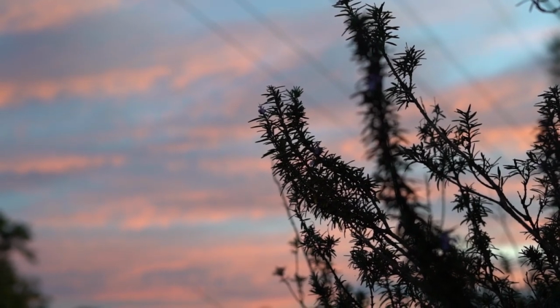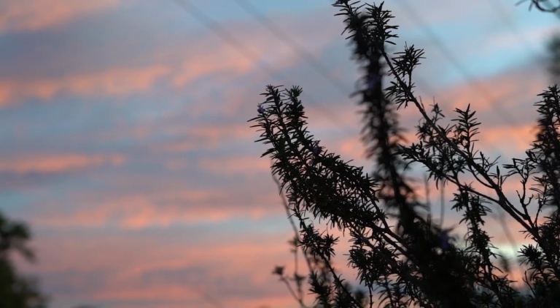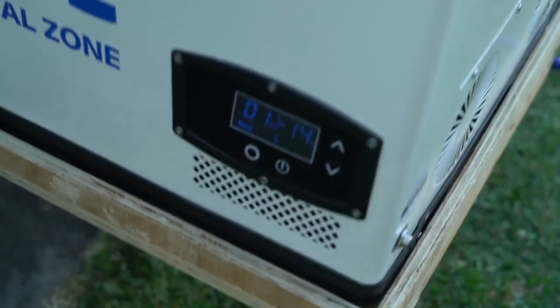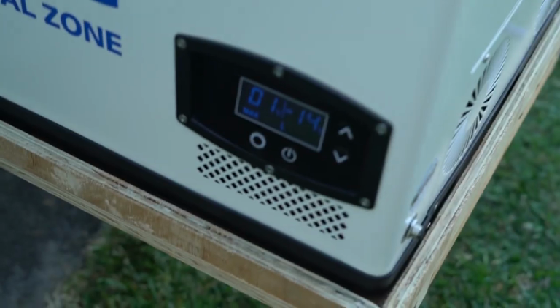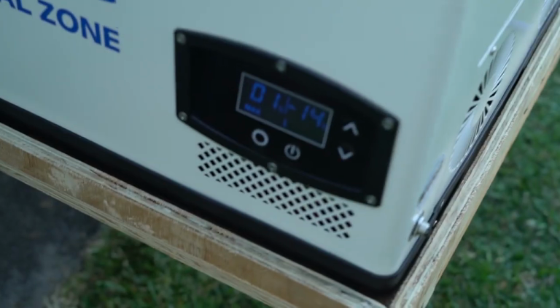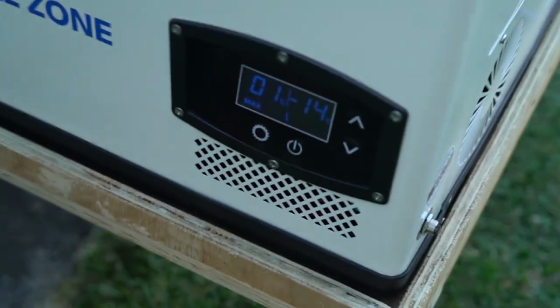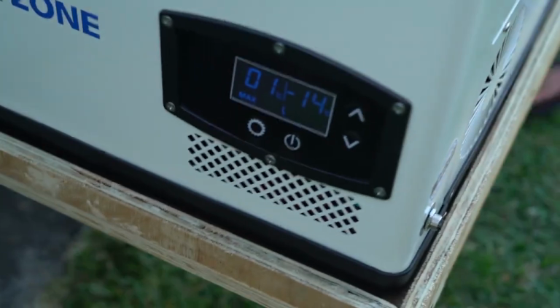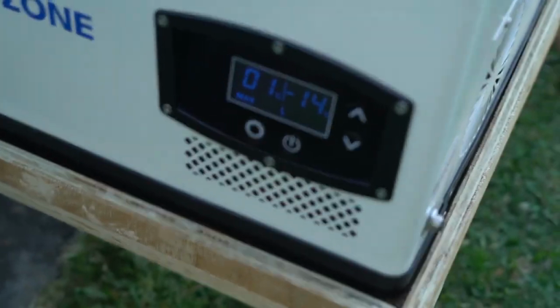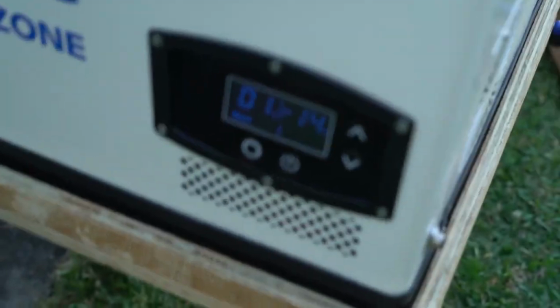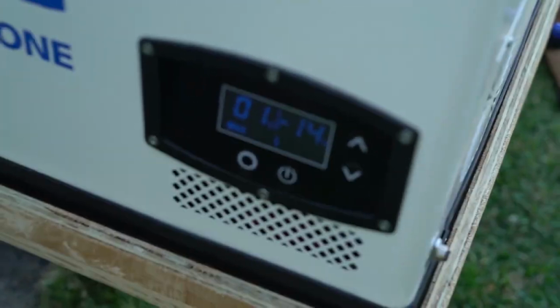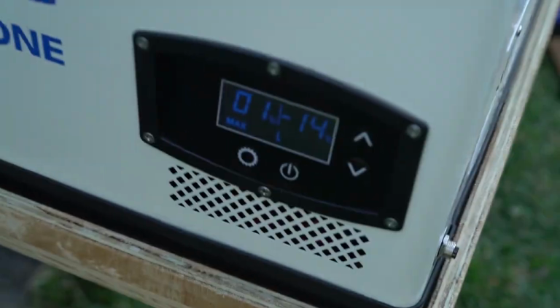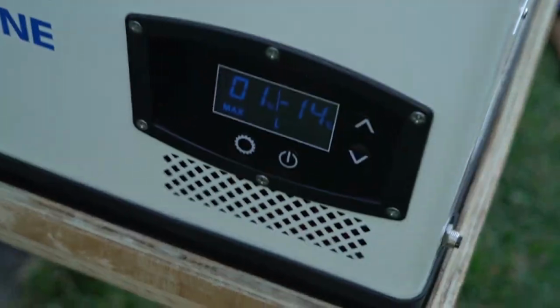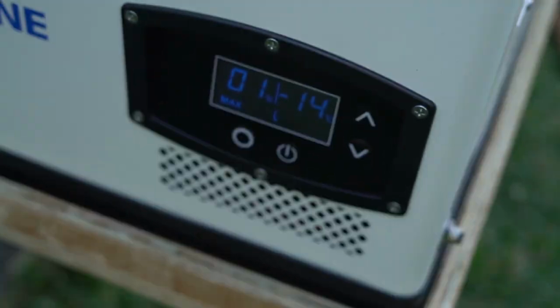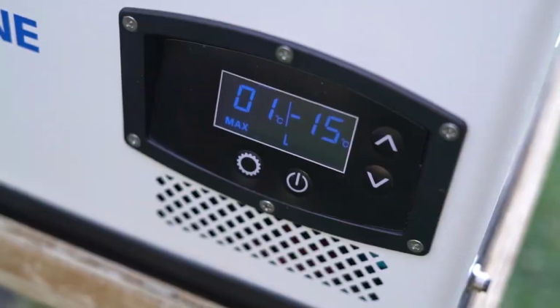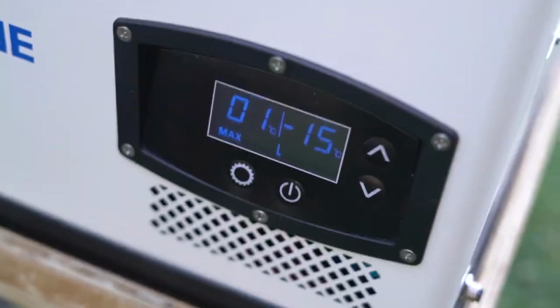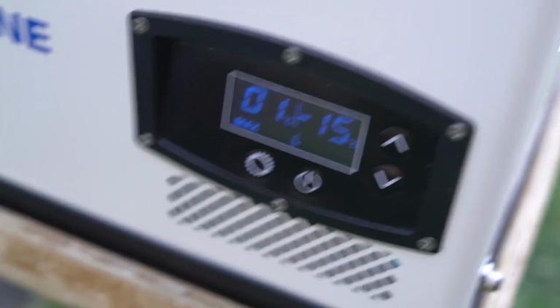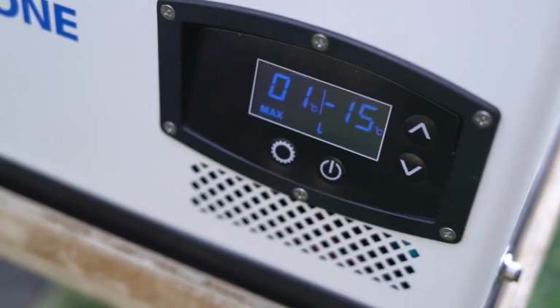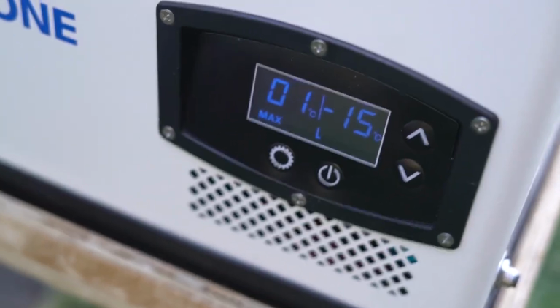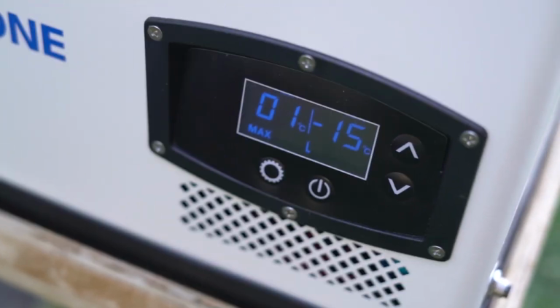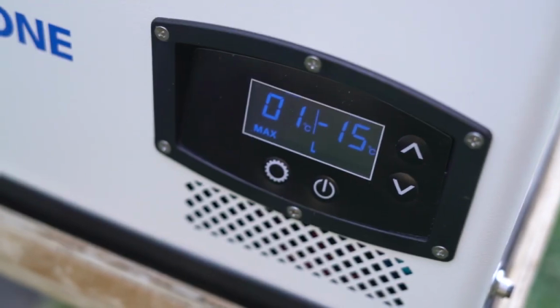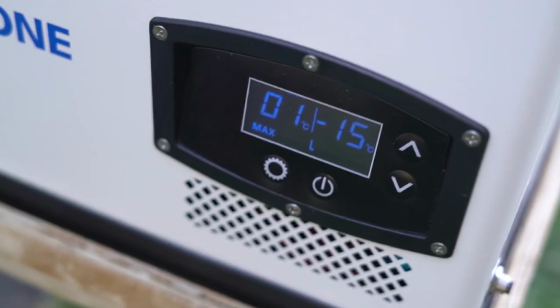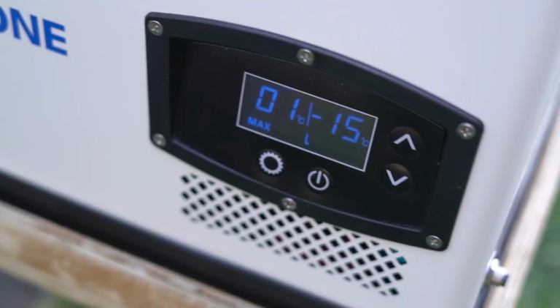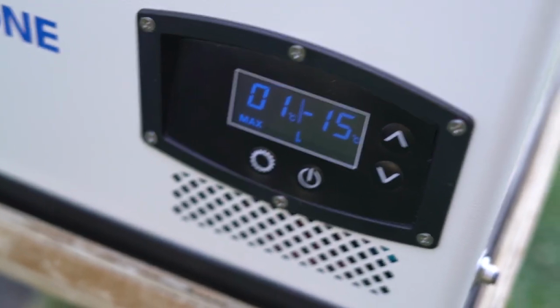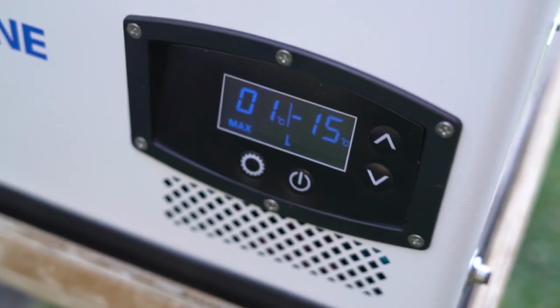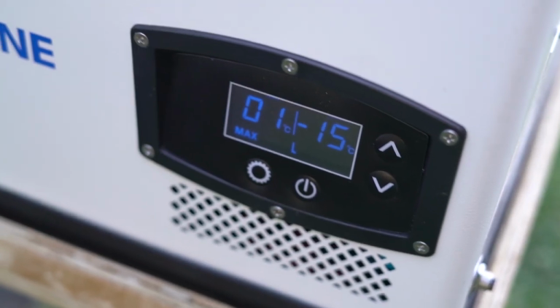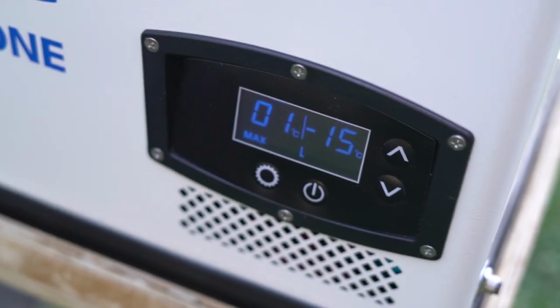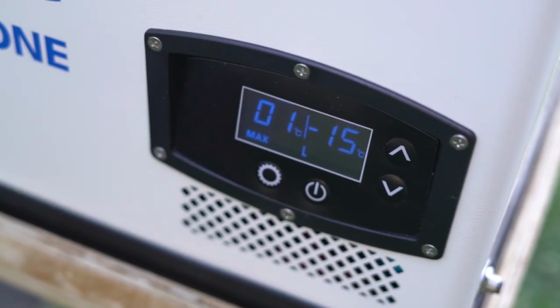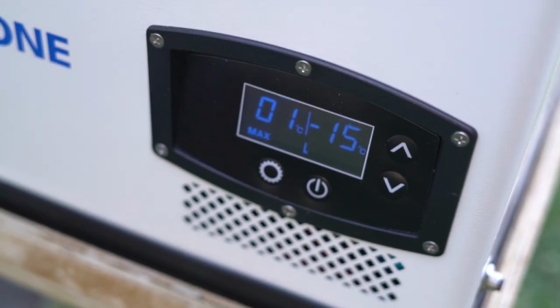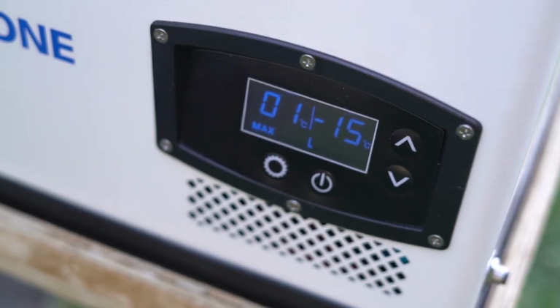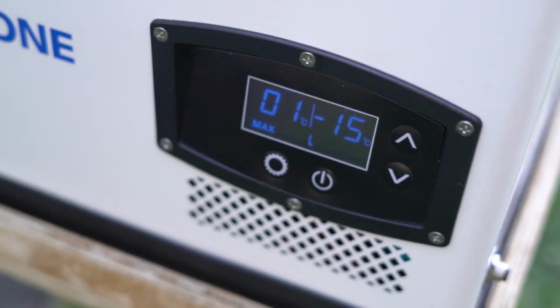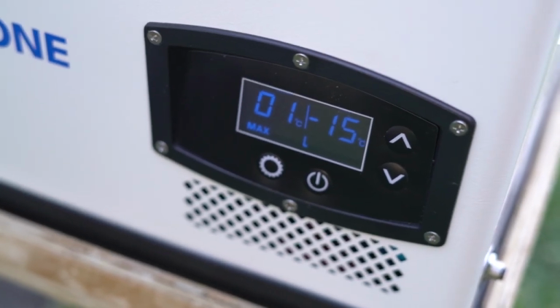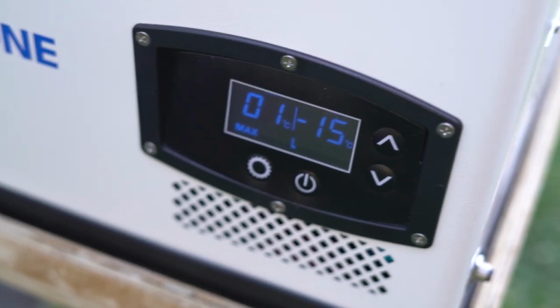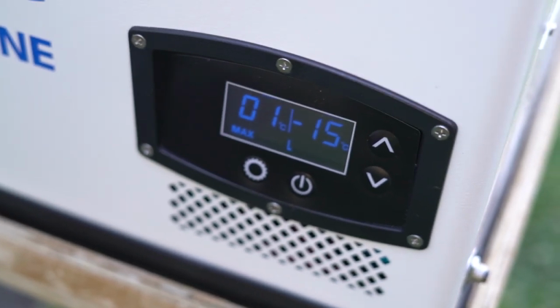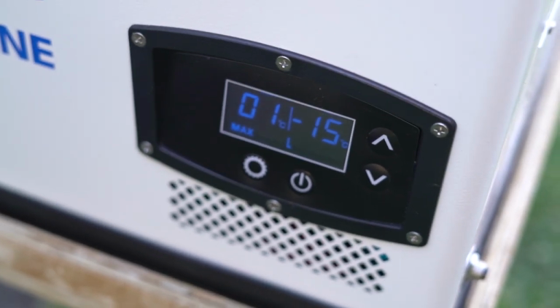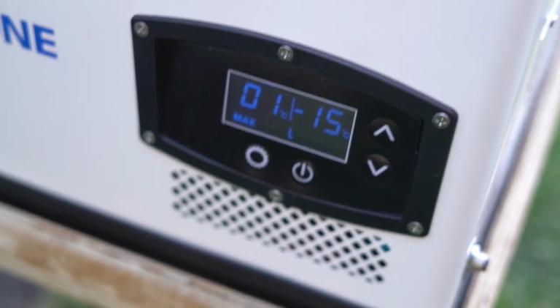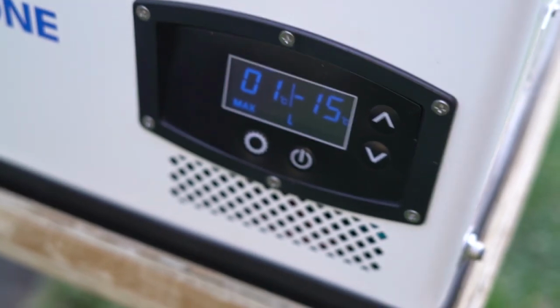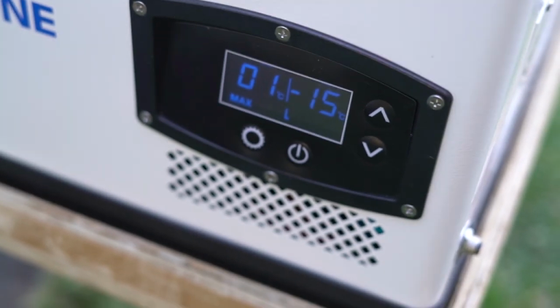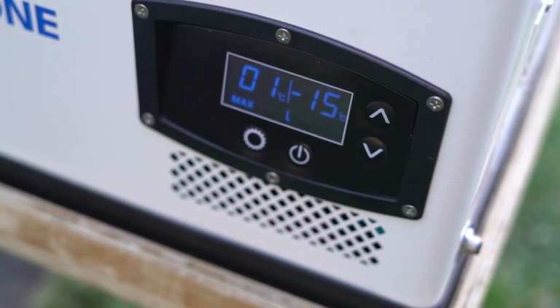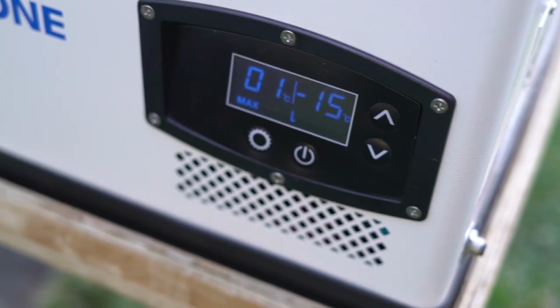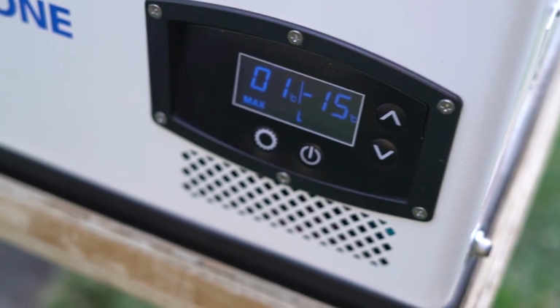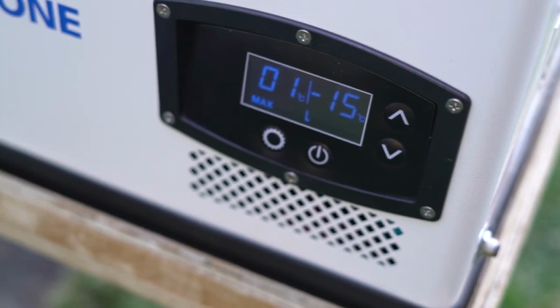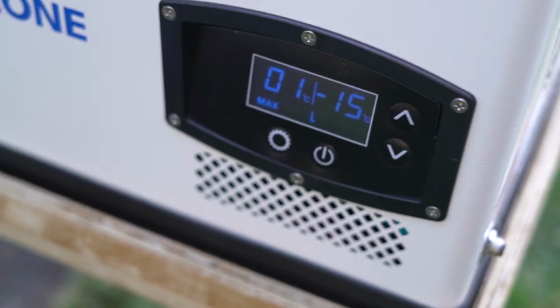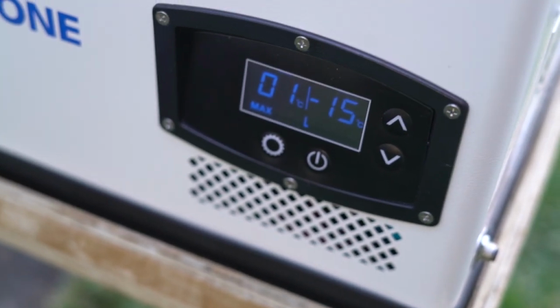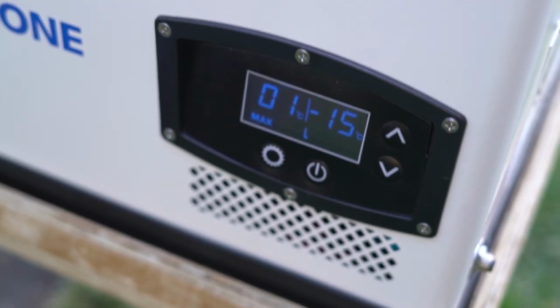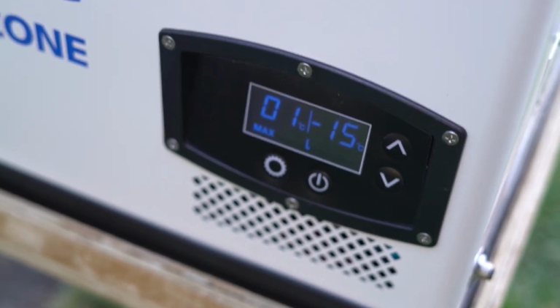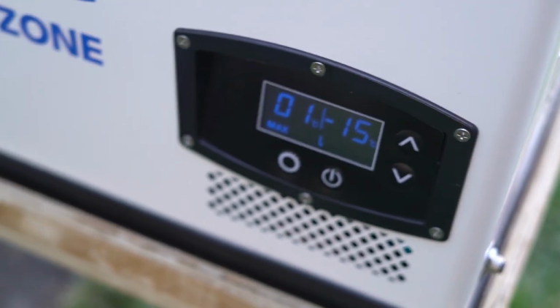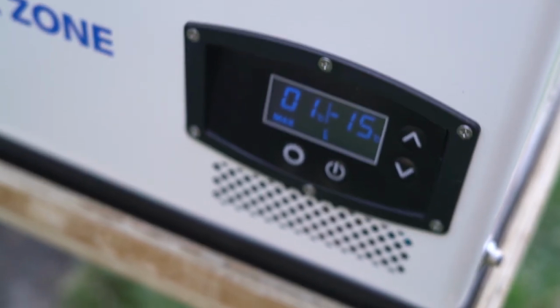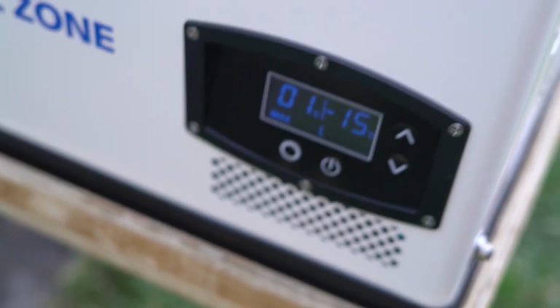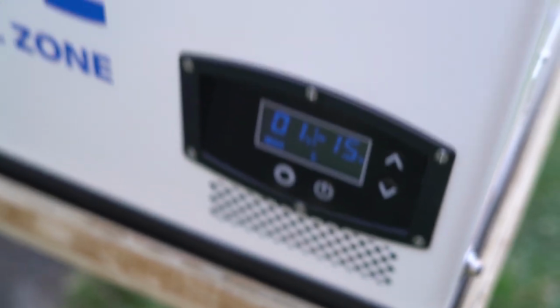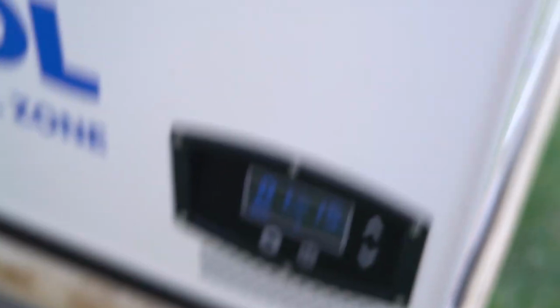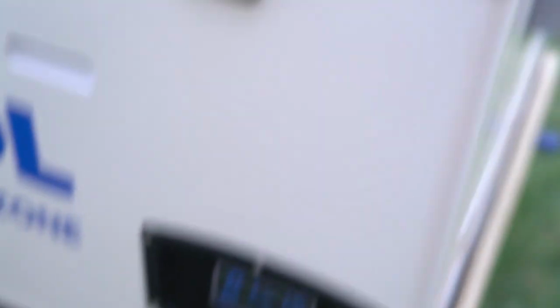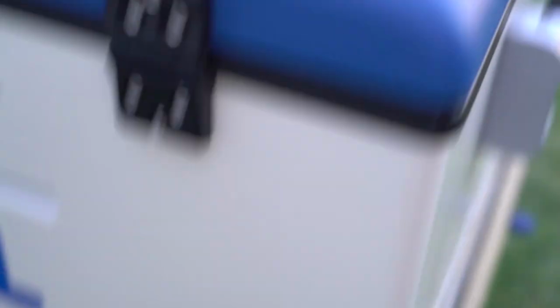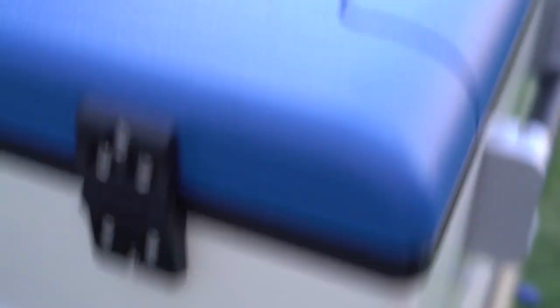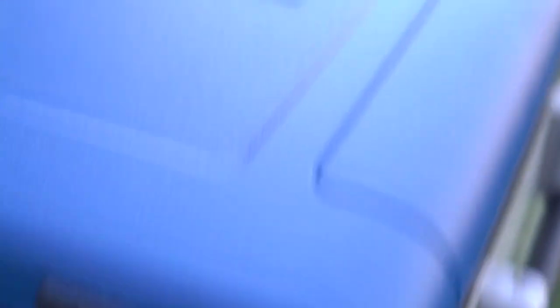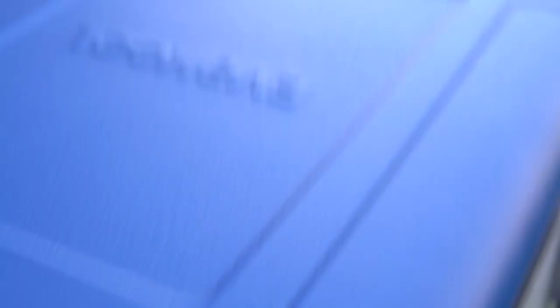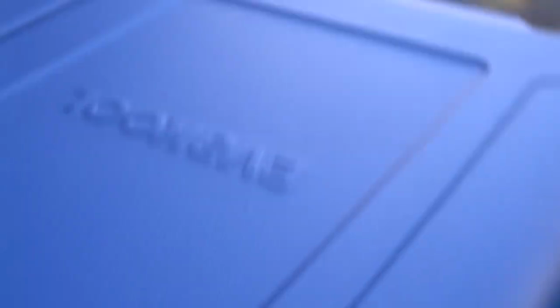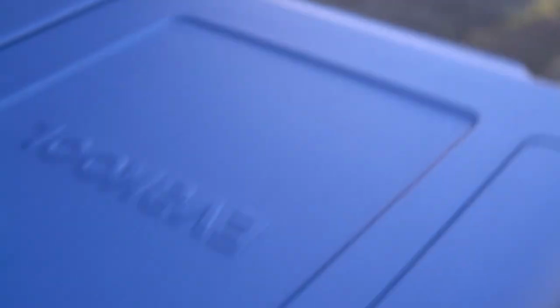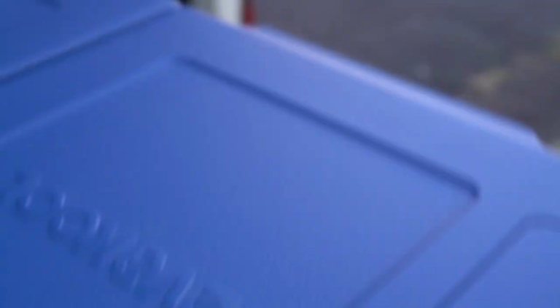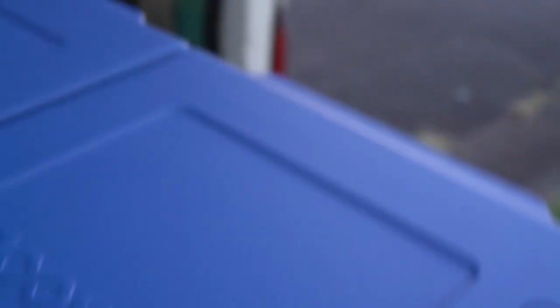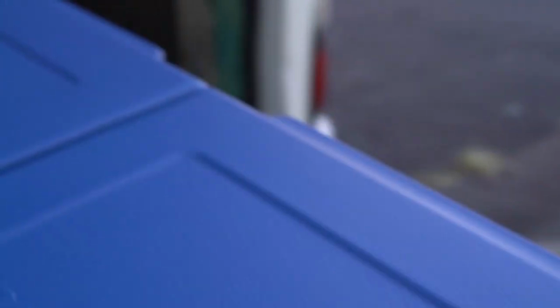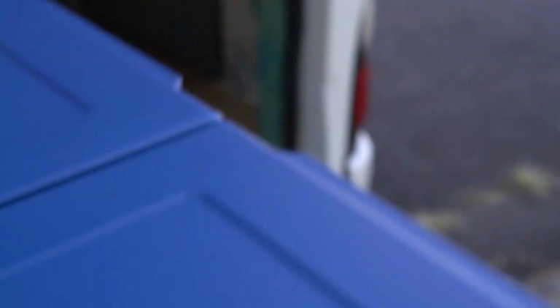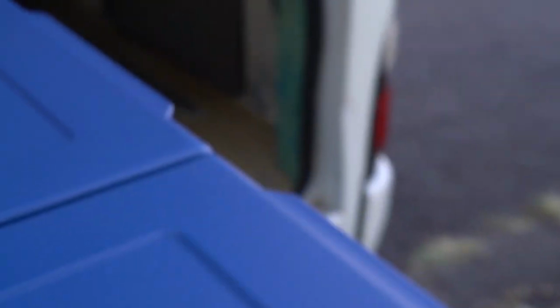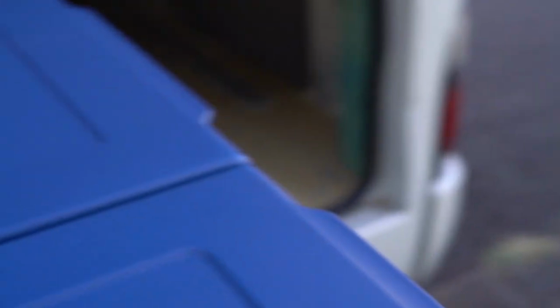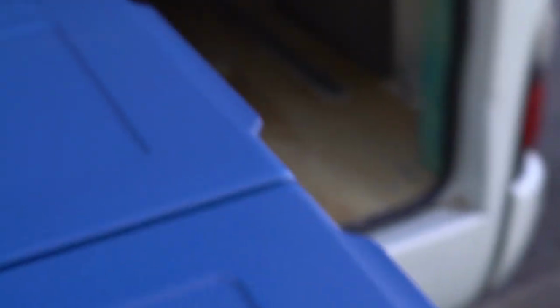We've just gotten back and it's pretty much reached what we set it to. We set it at two degrees and minus 16, and it's been about 10 minutes. Nice and cold.